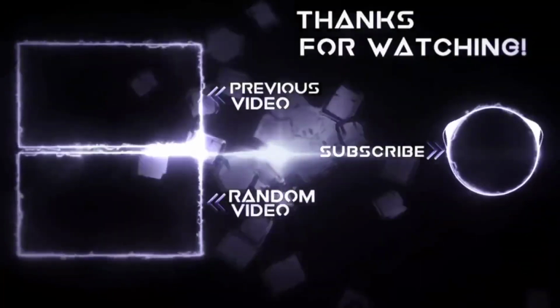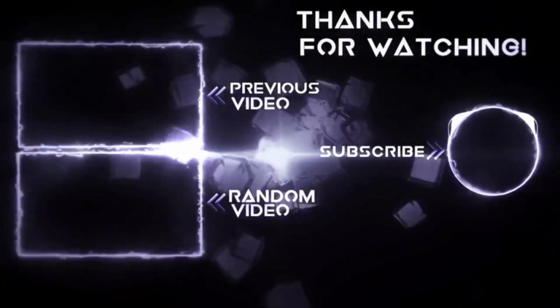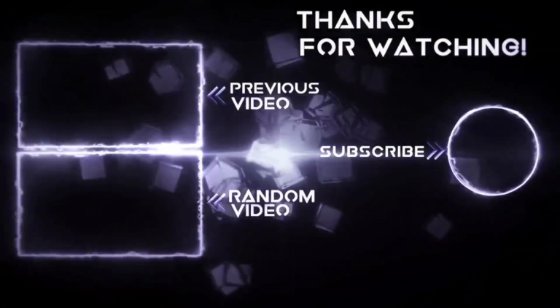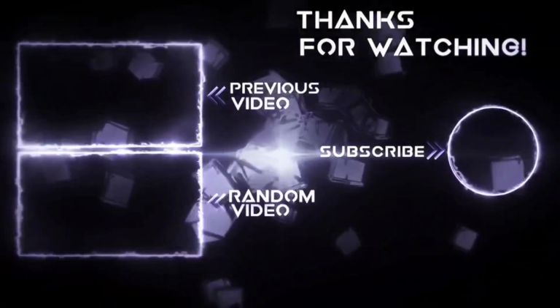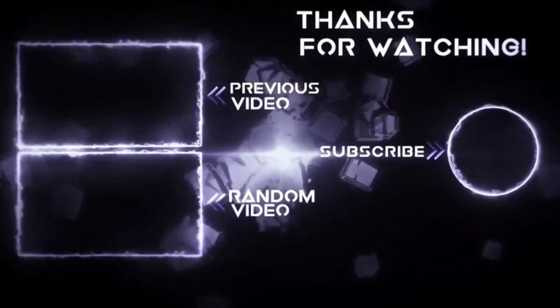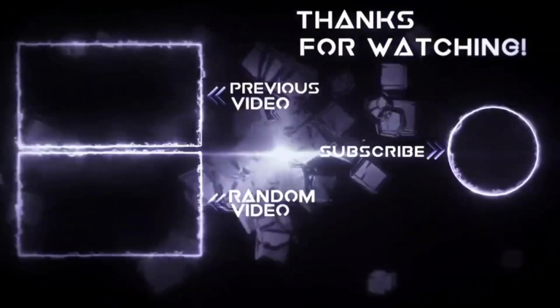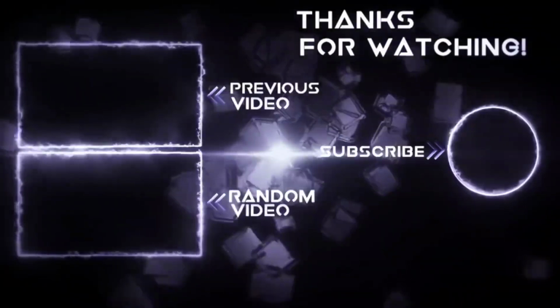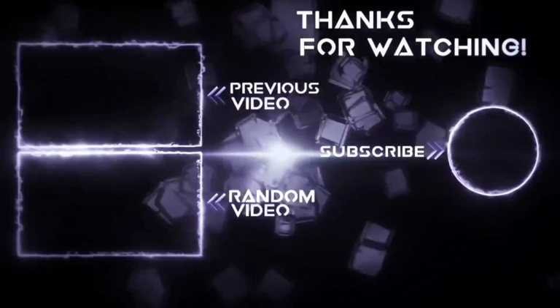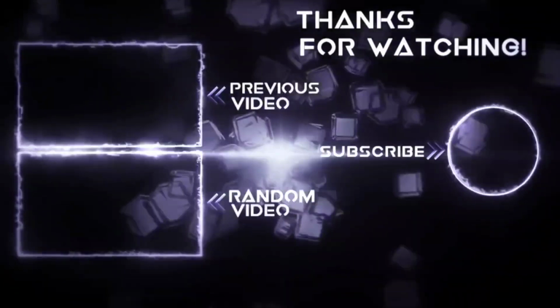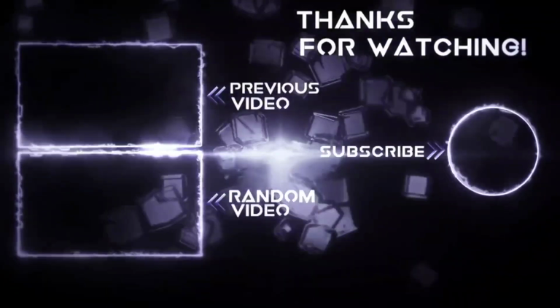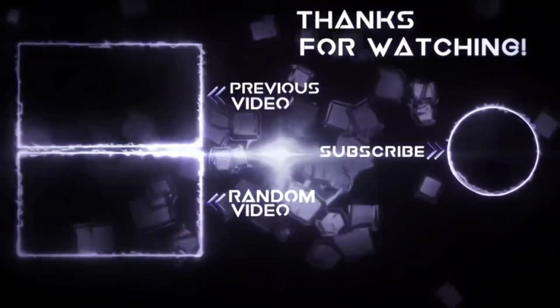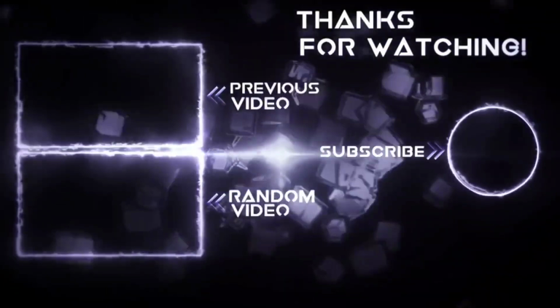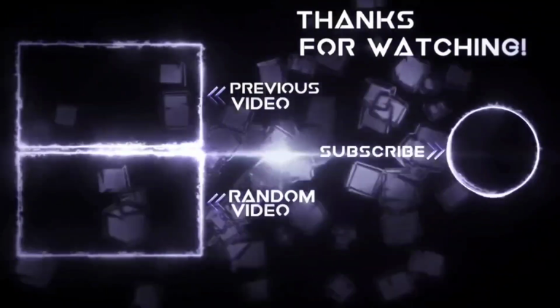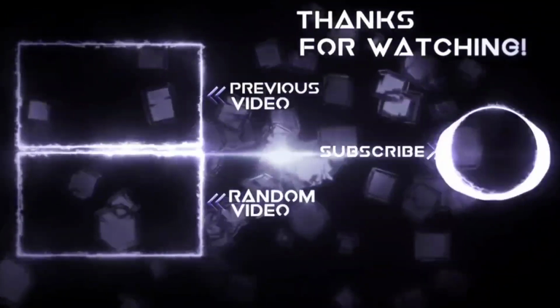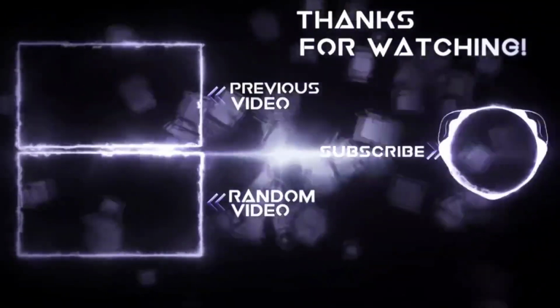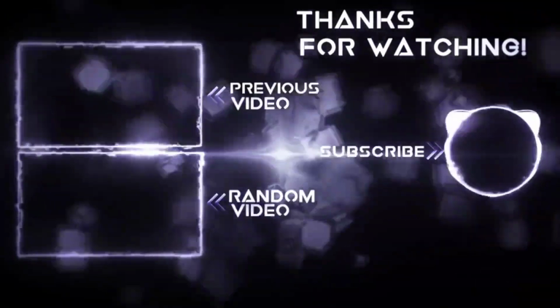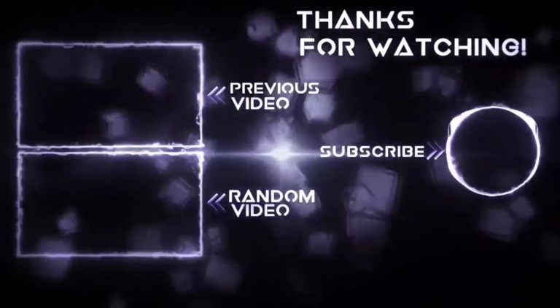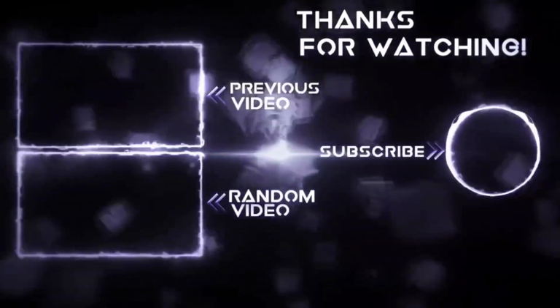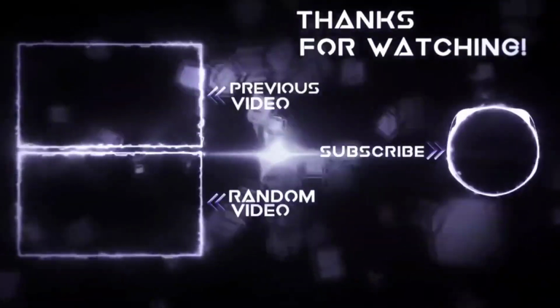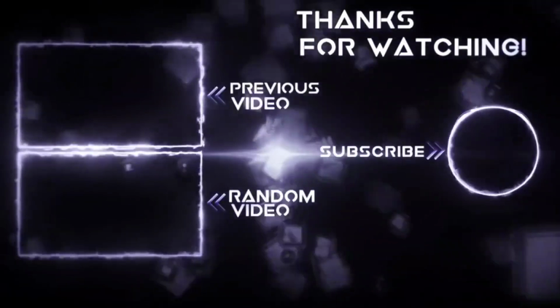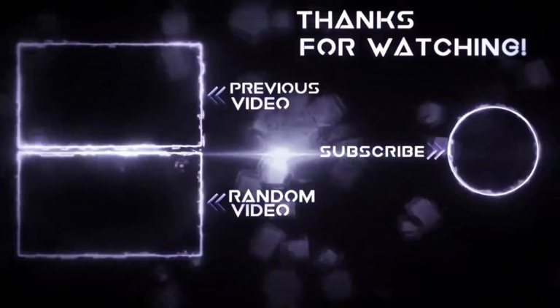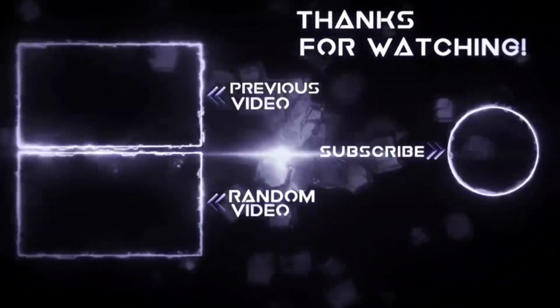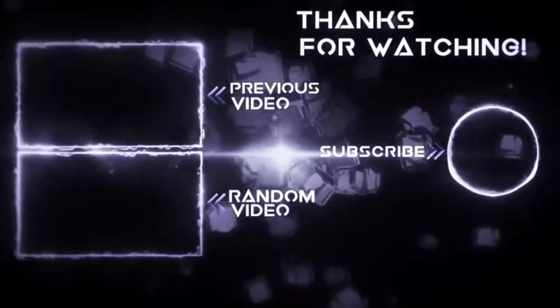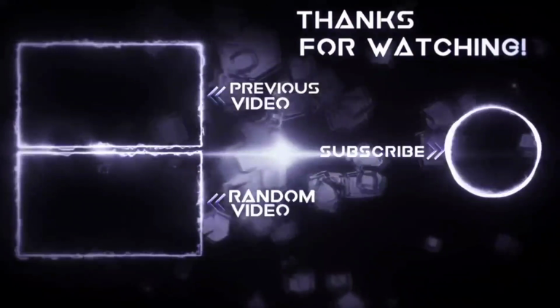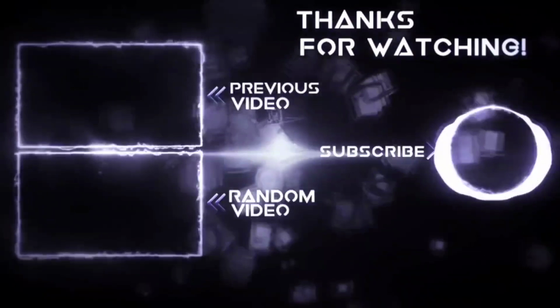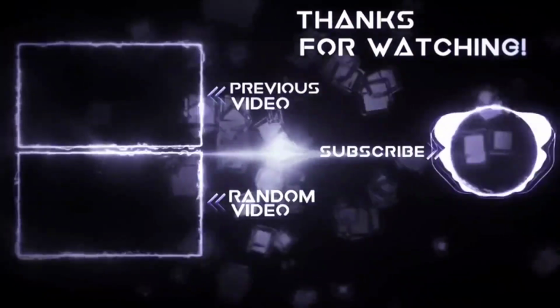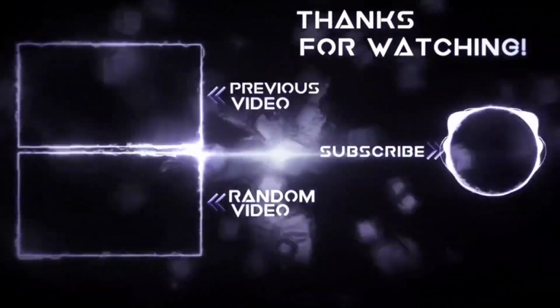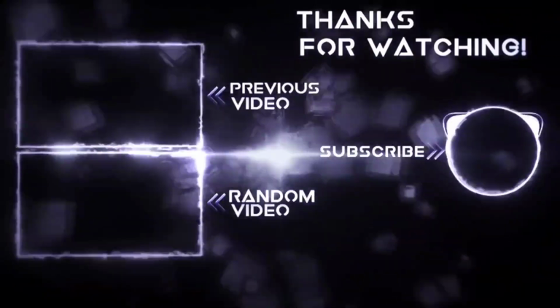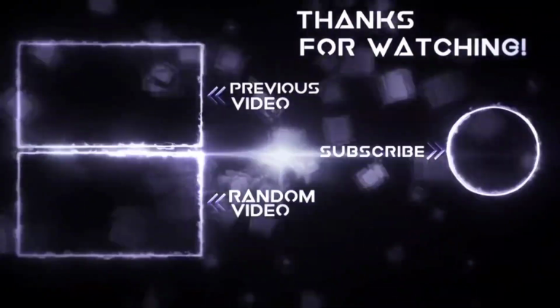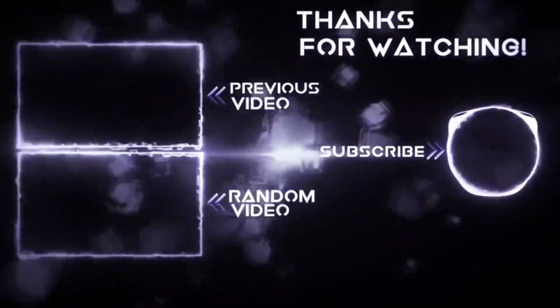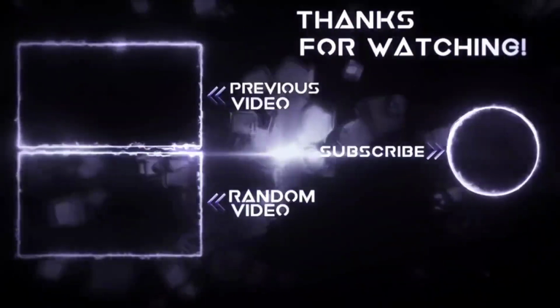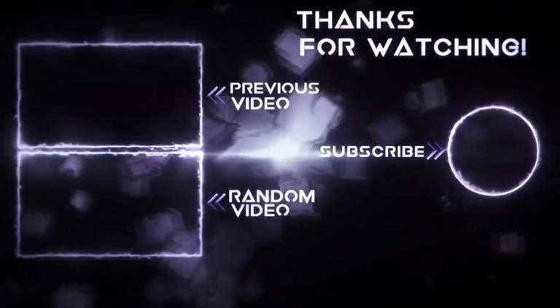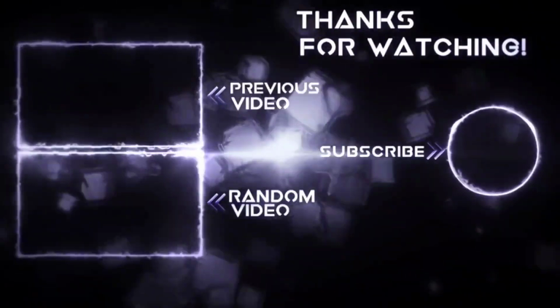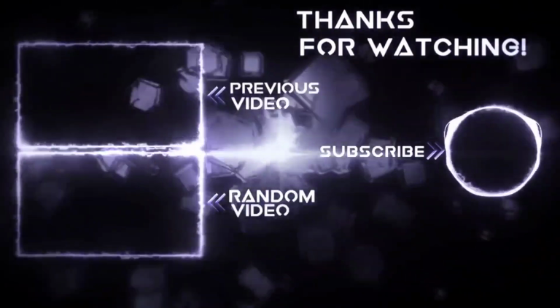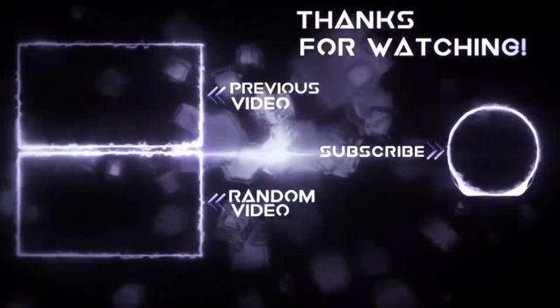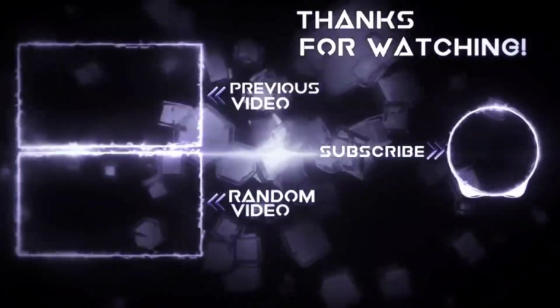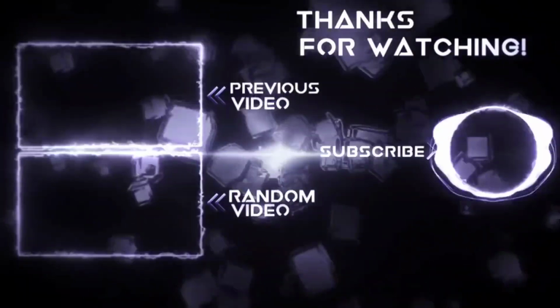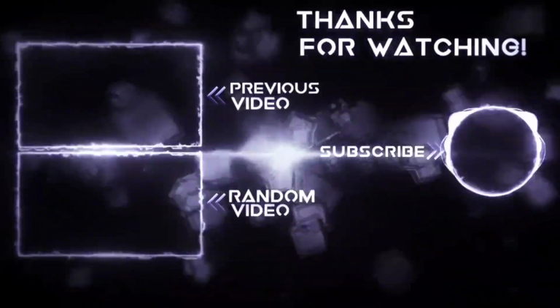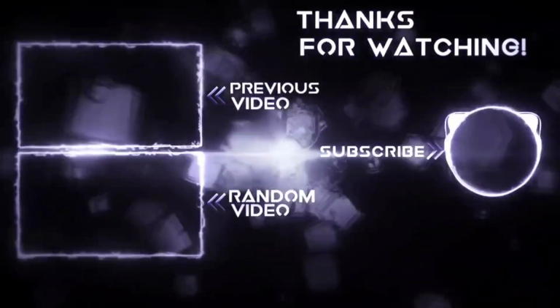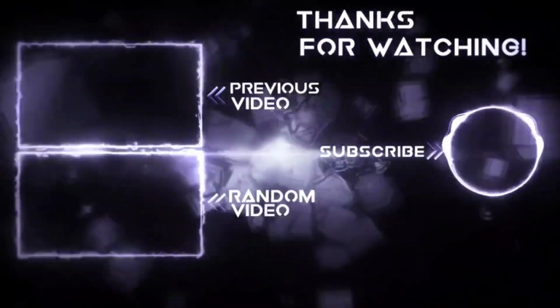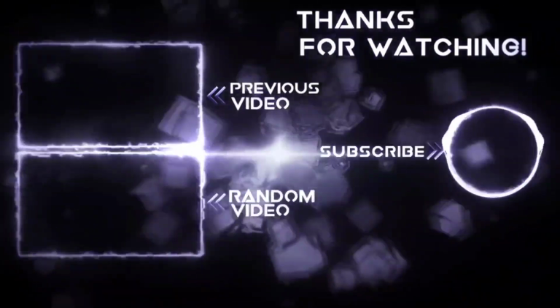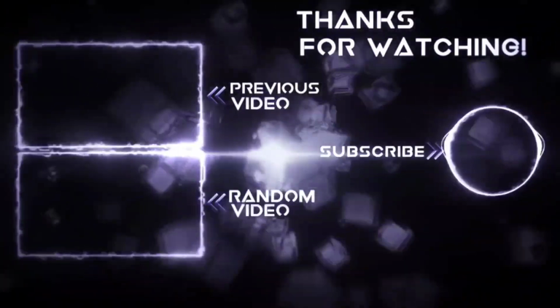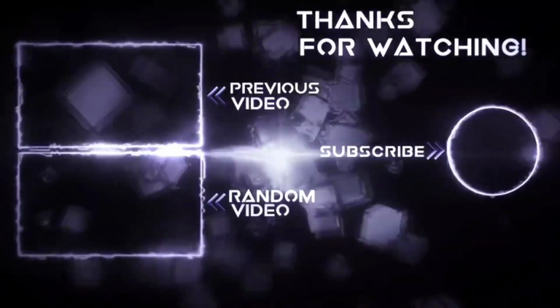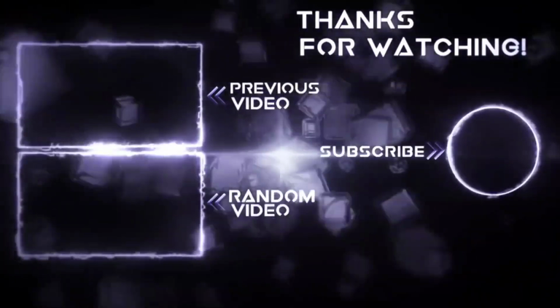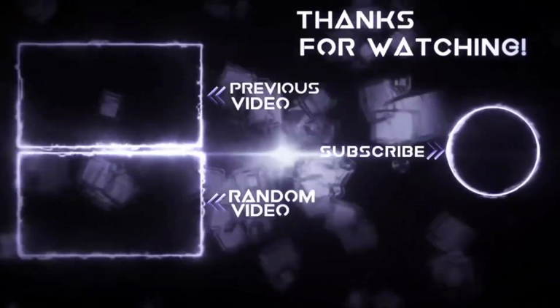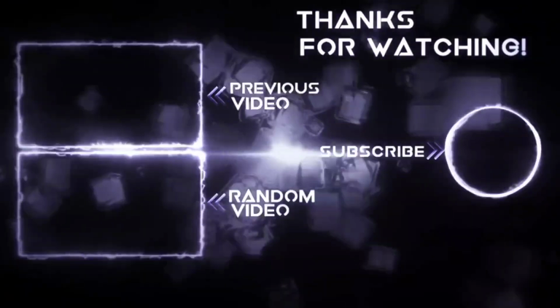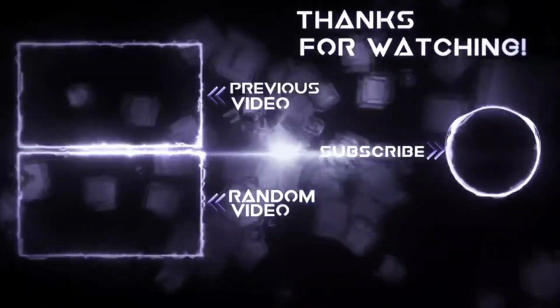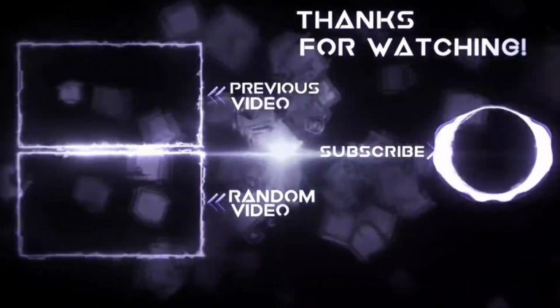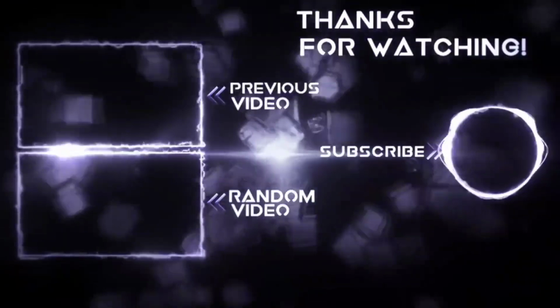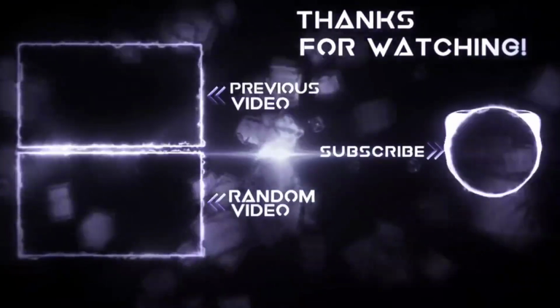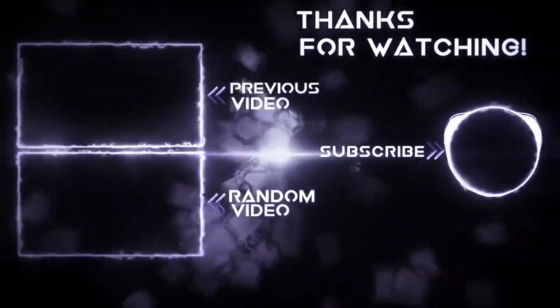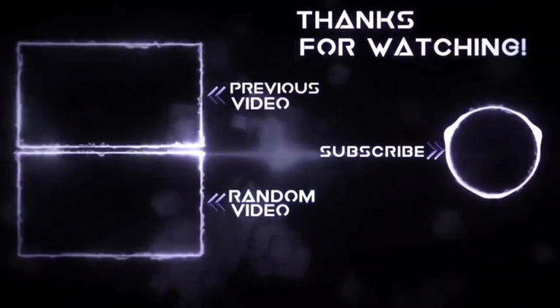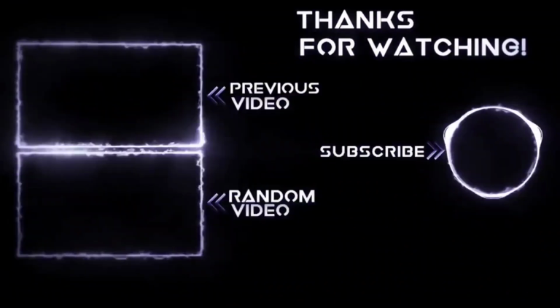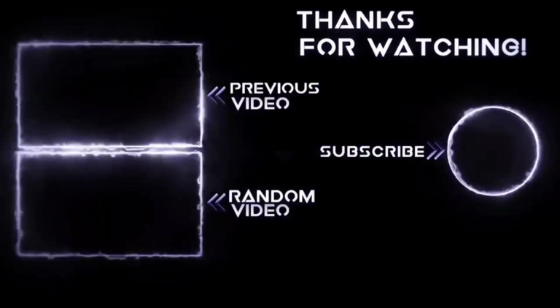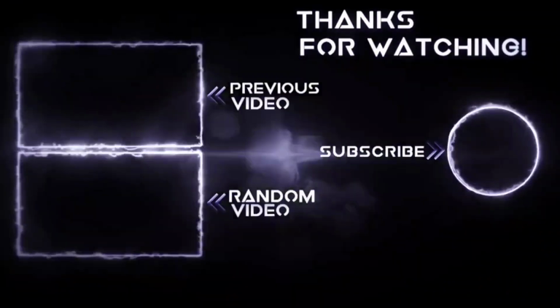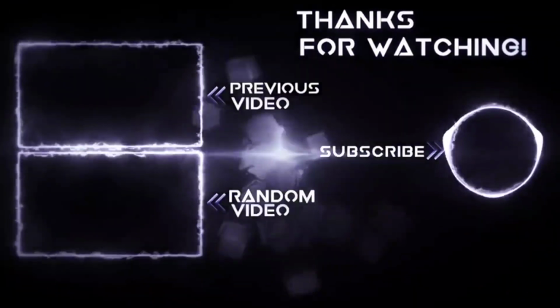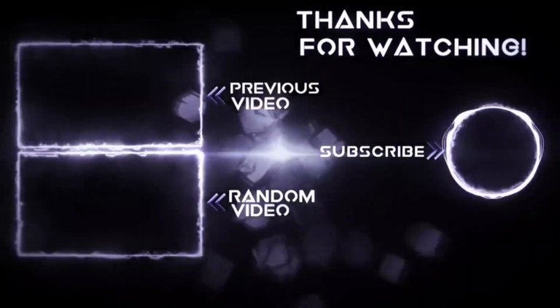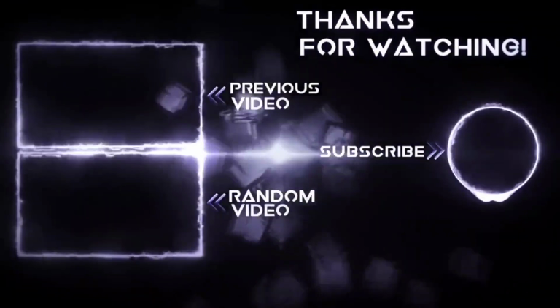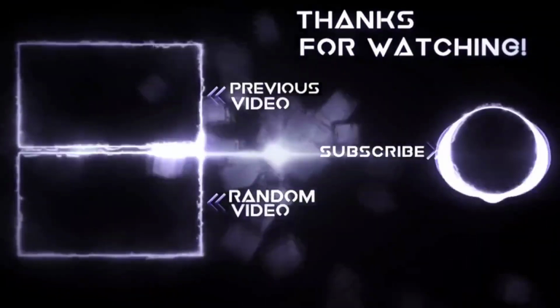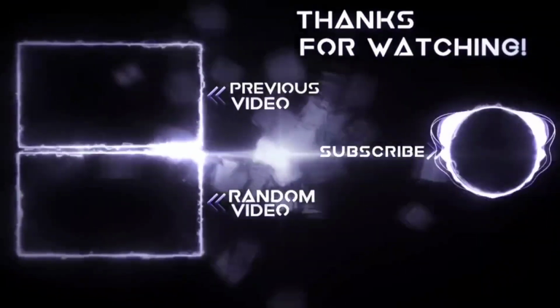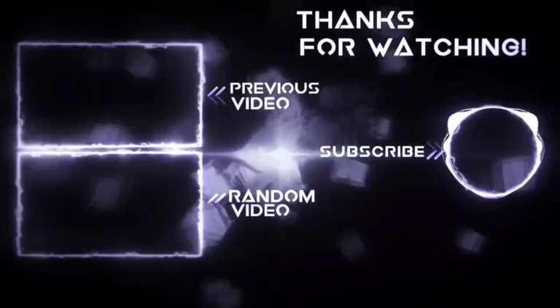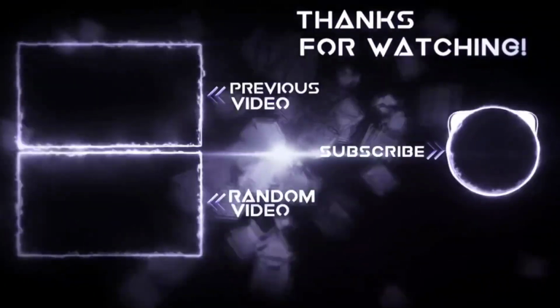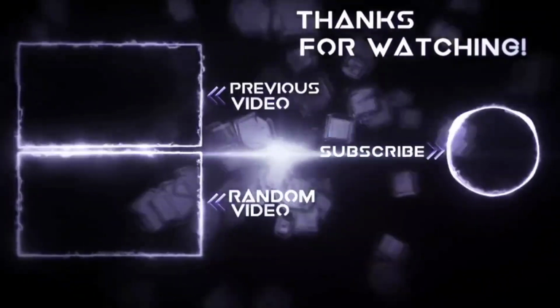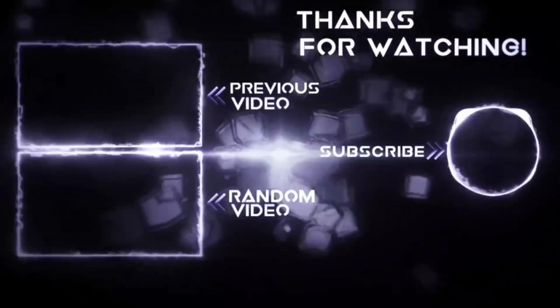If you liked this video, go ahead and hit that like button, also share and subscribe. I thank you for watching and until next time, keep it mobile.